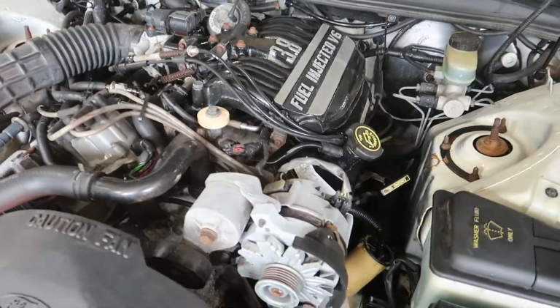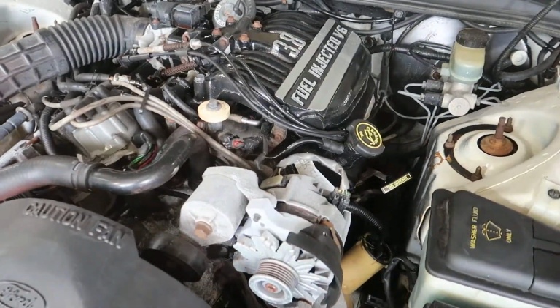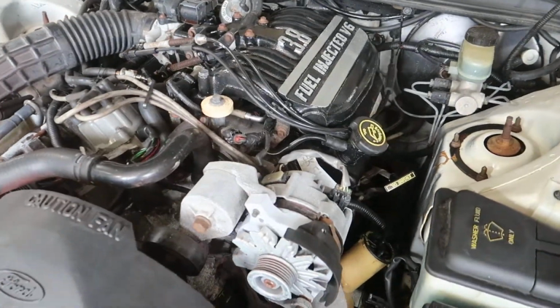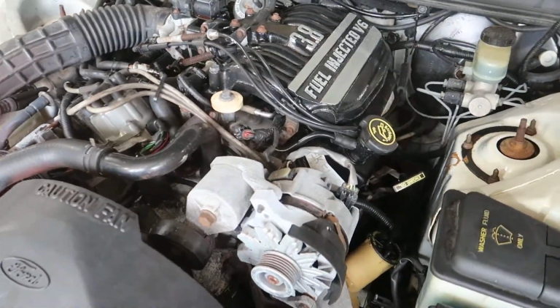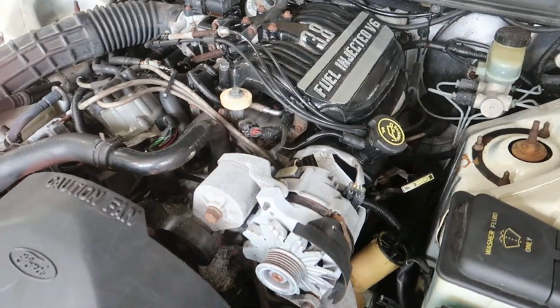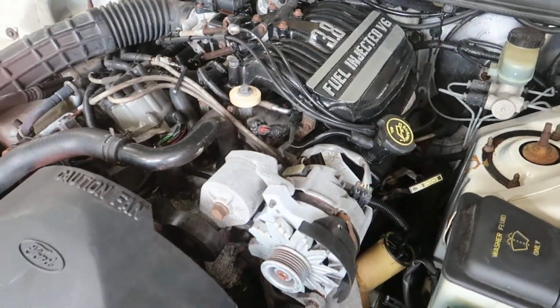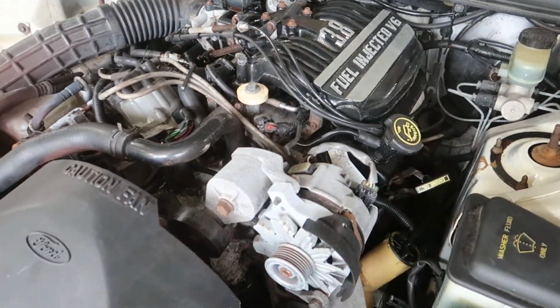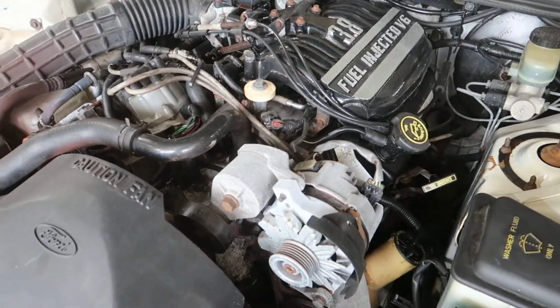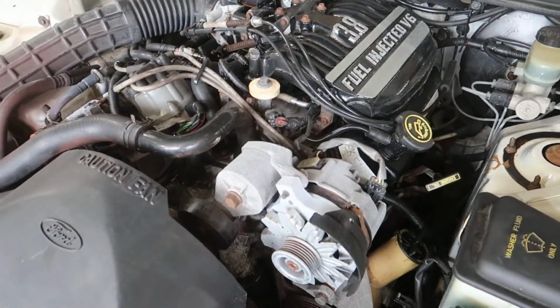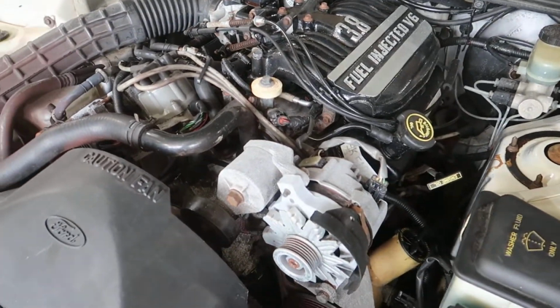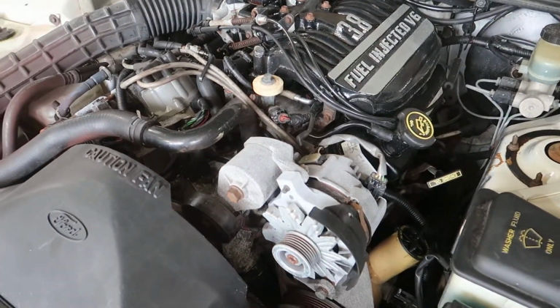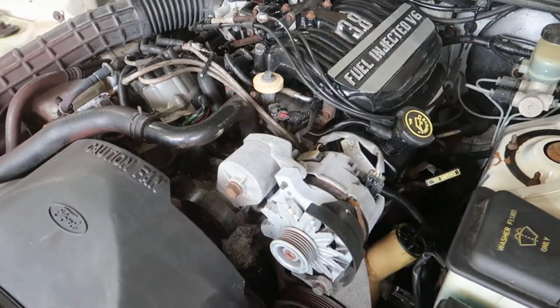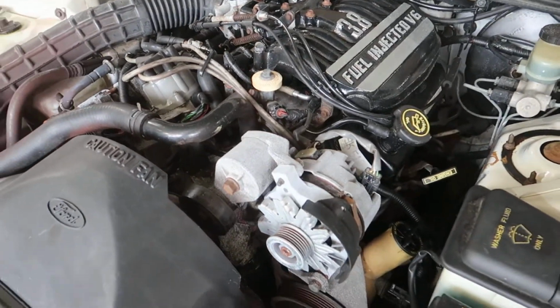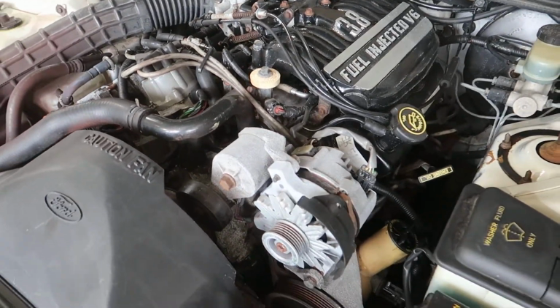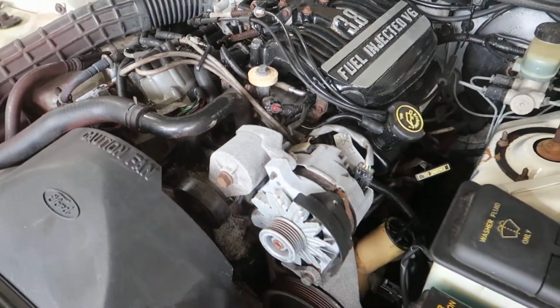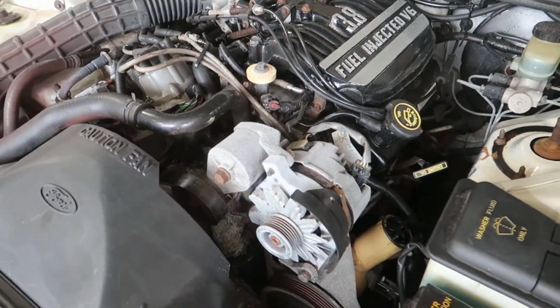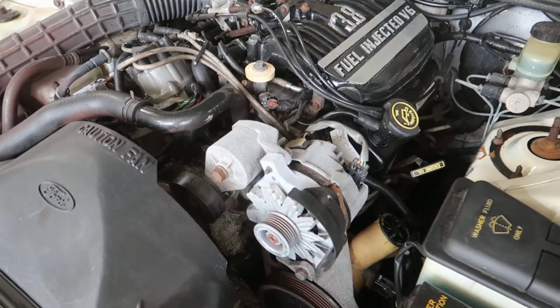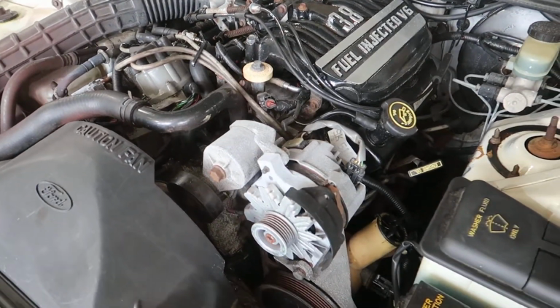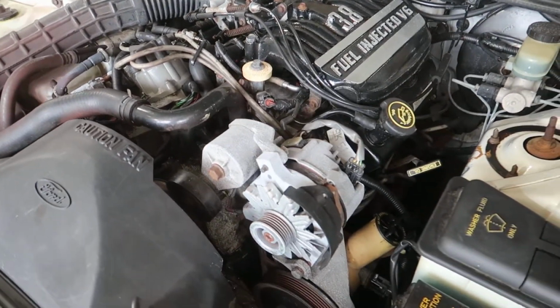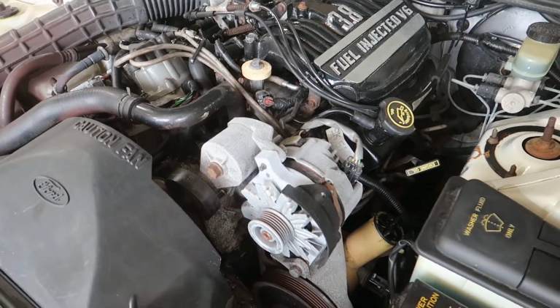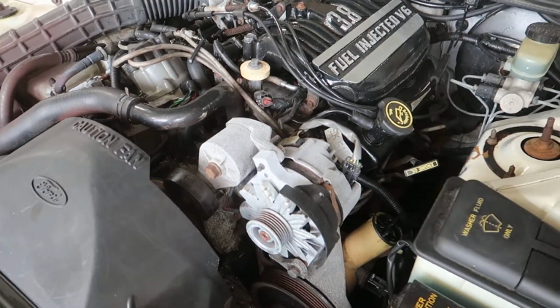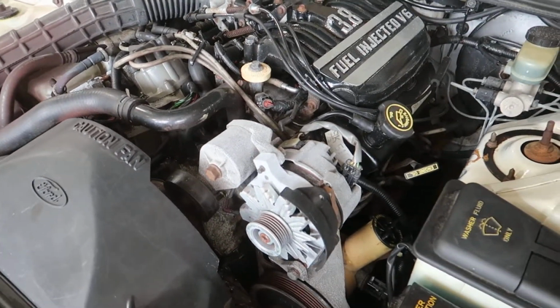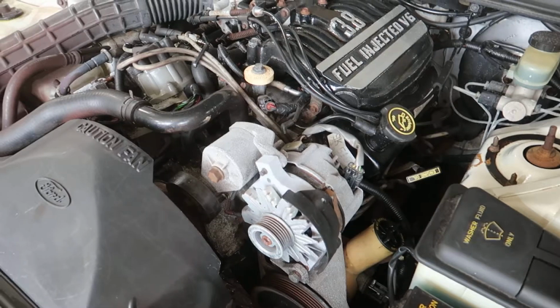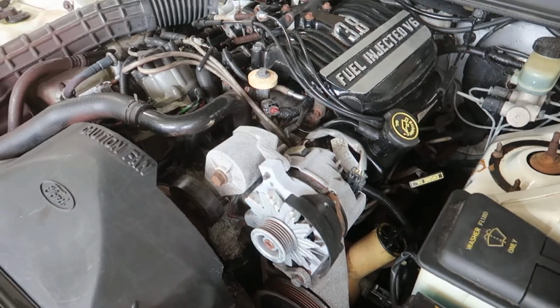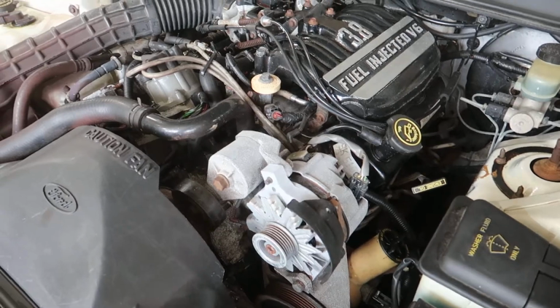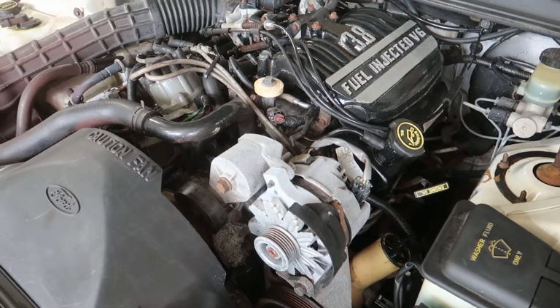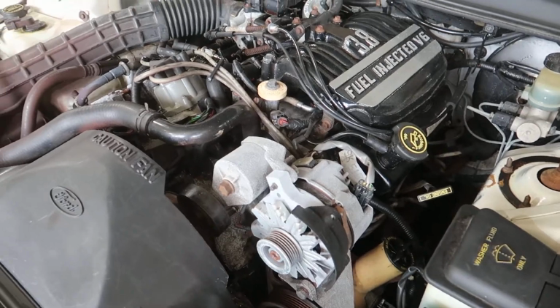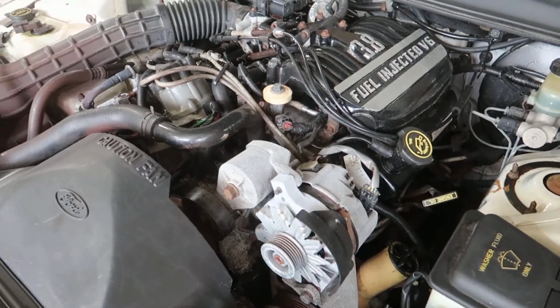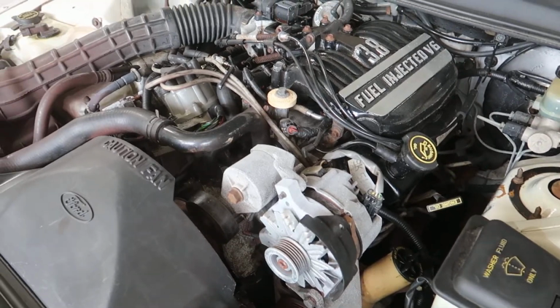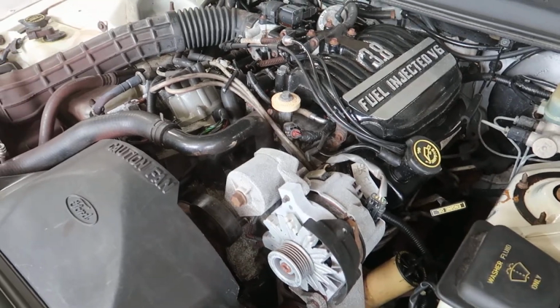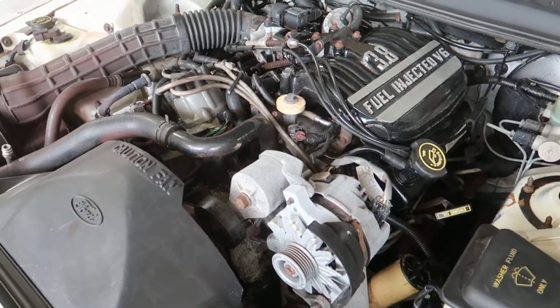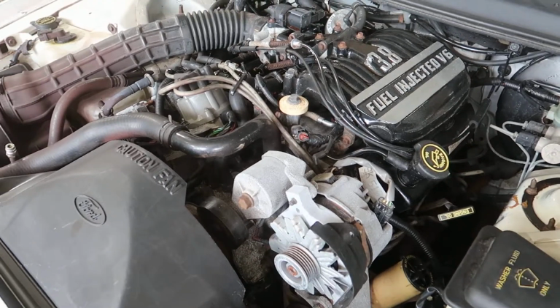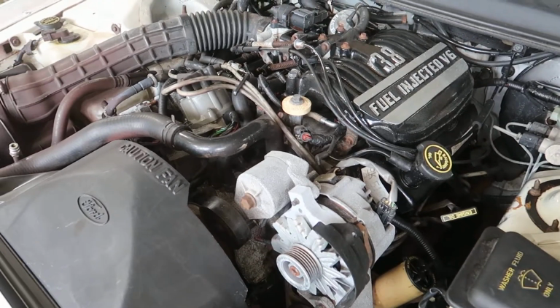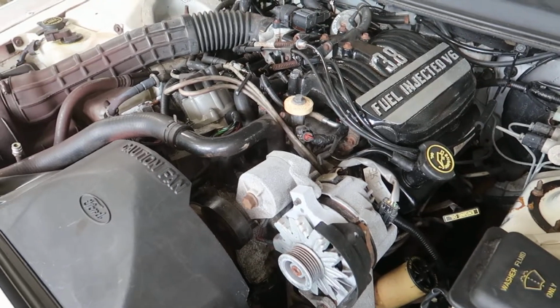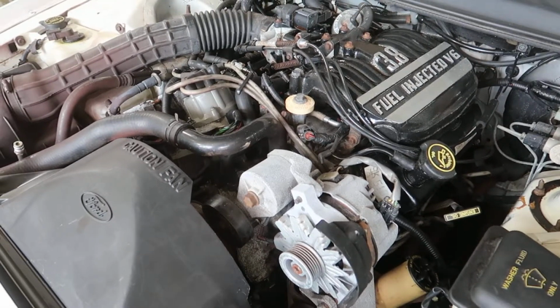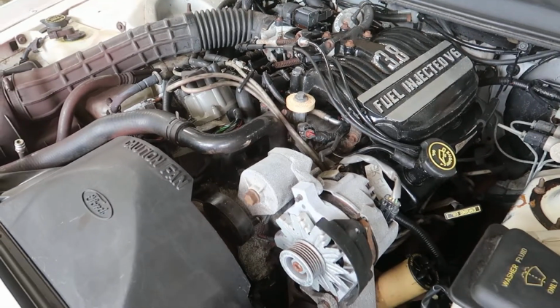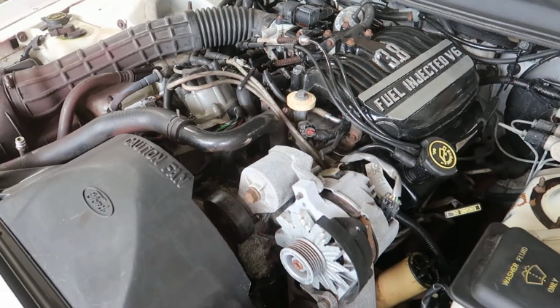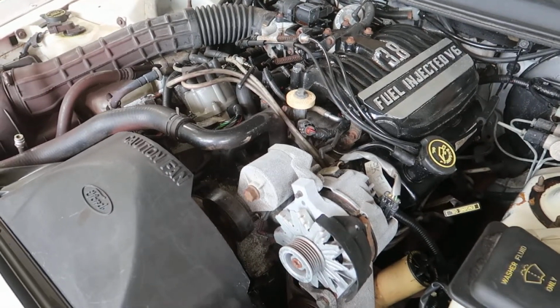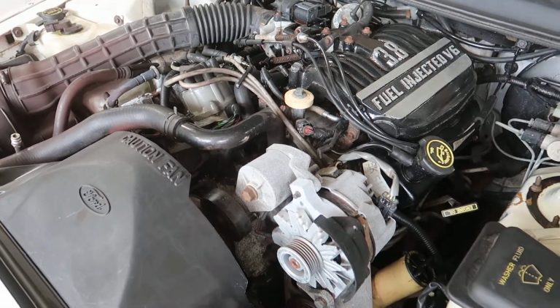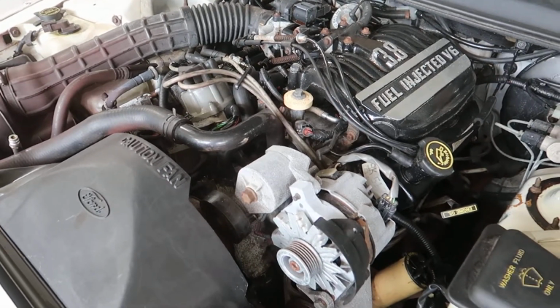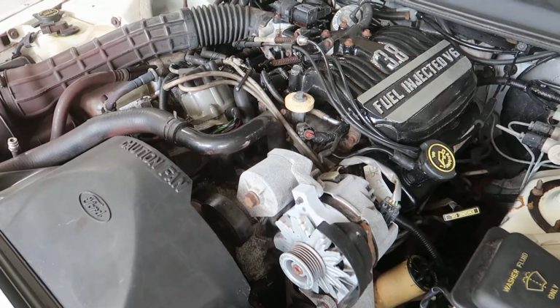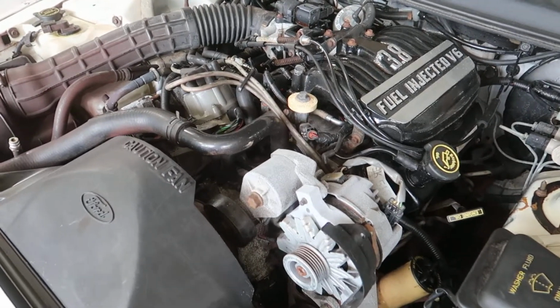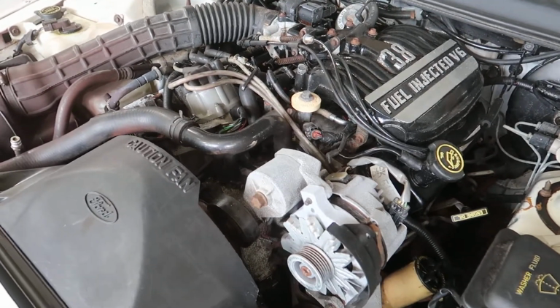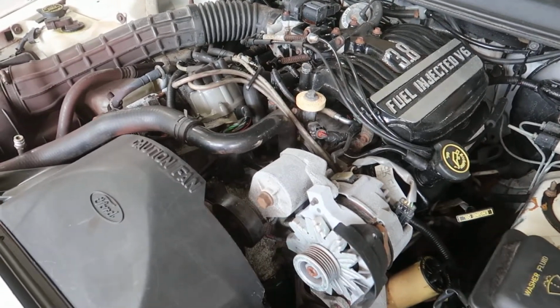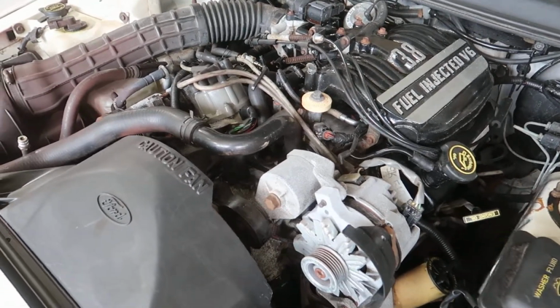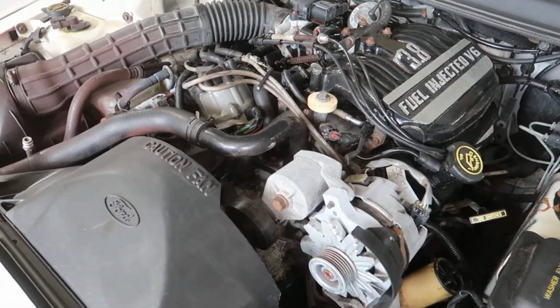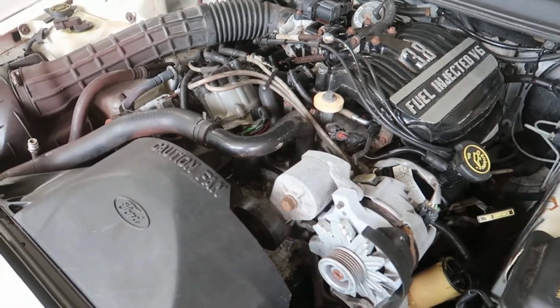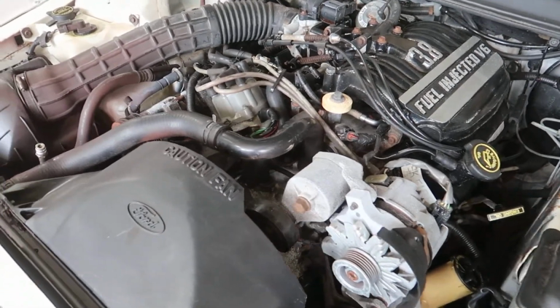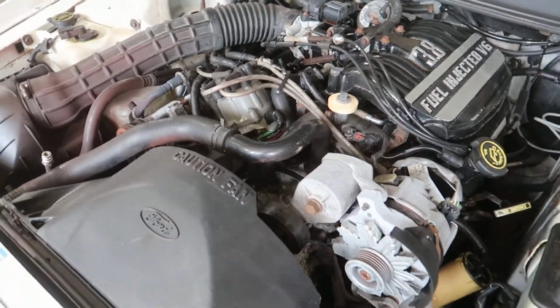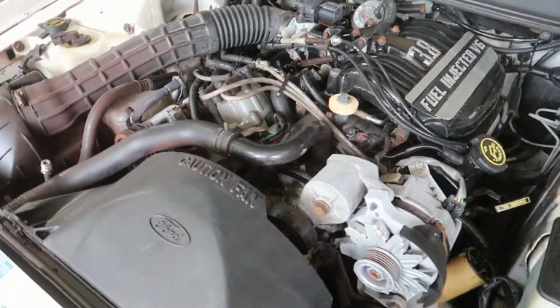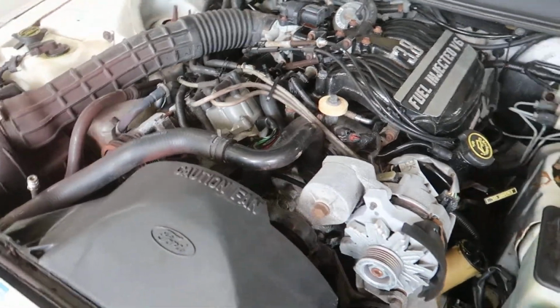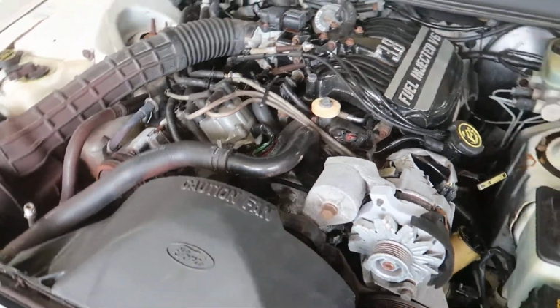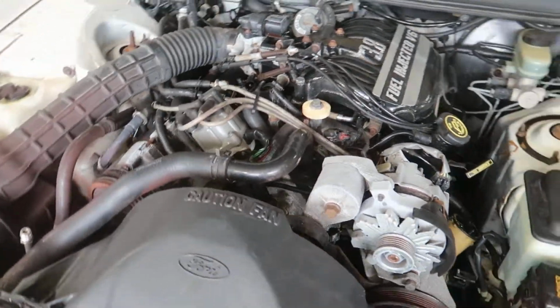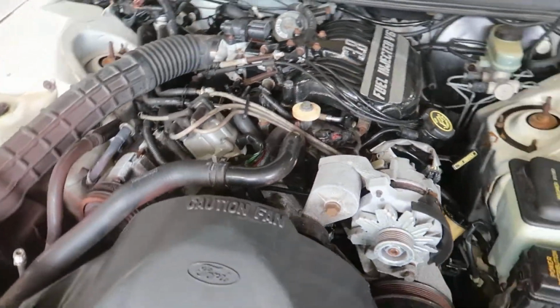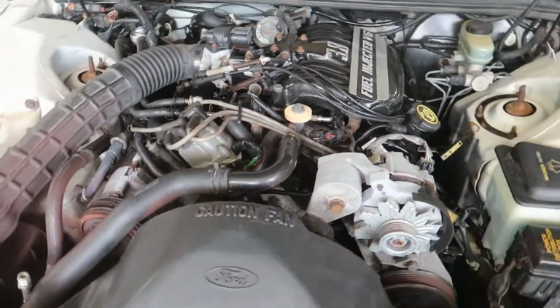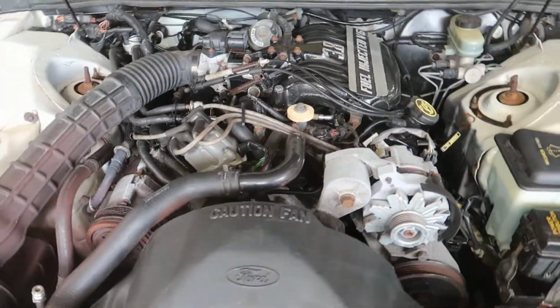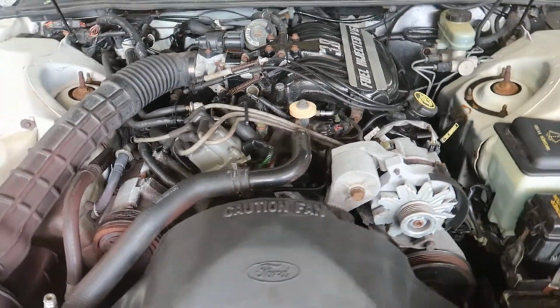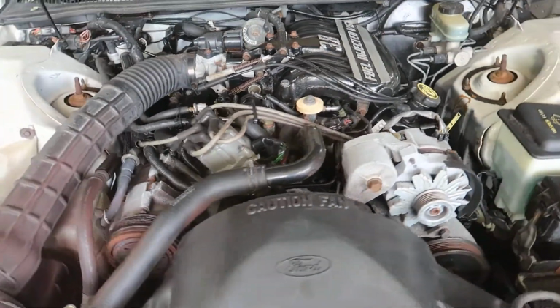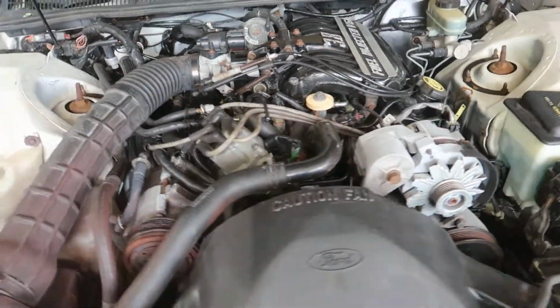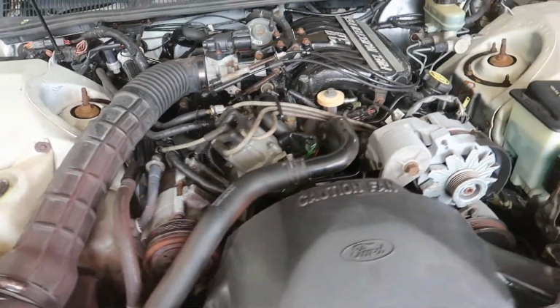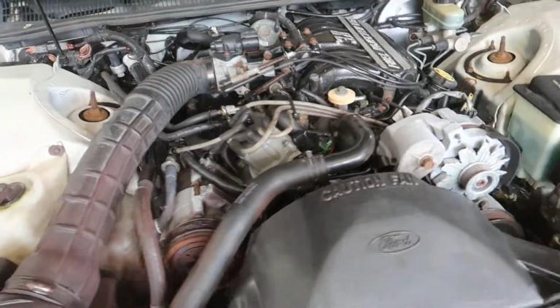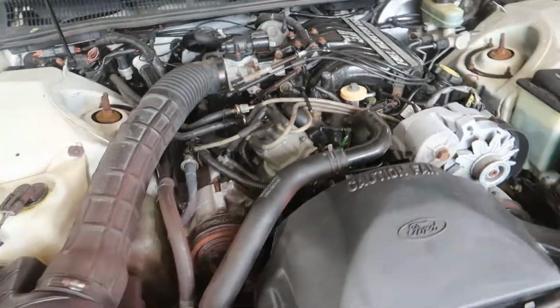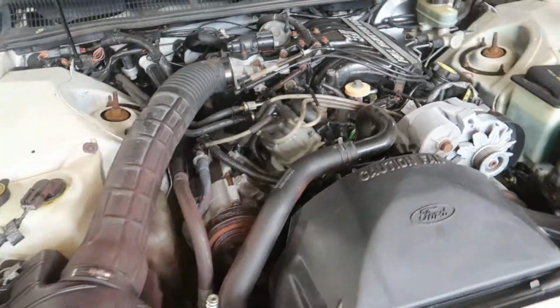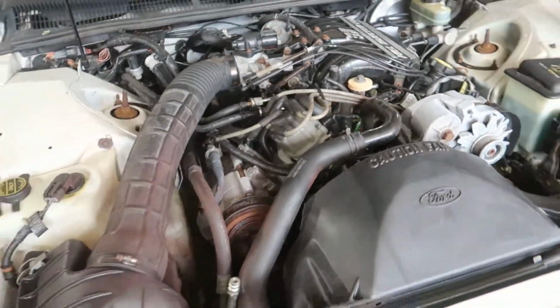Unfortunately, the AC compressor was locked up, so we had to cut the belt. The lid is running nice.